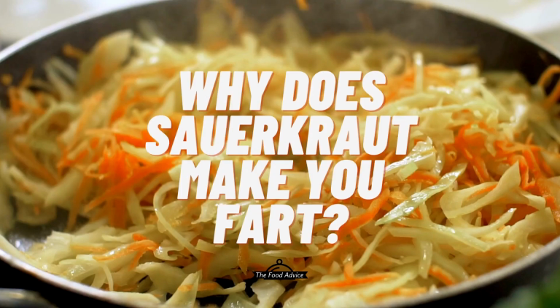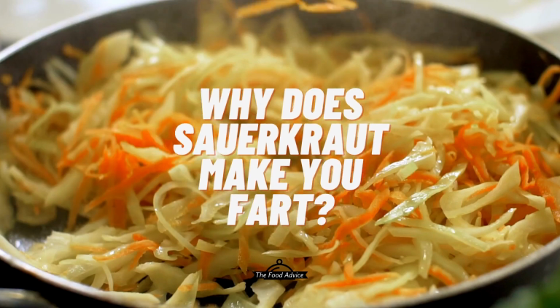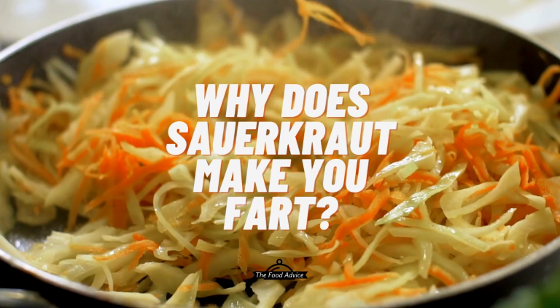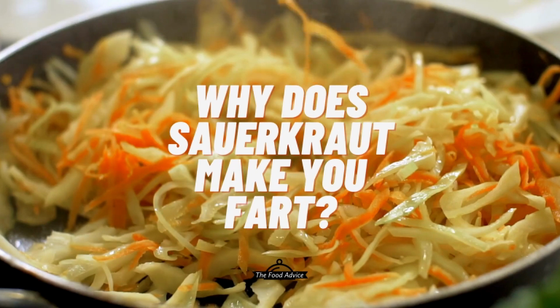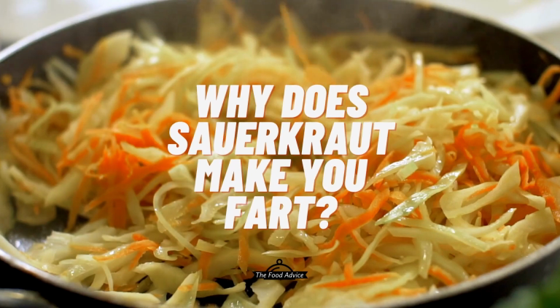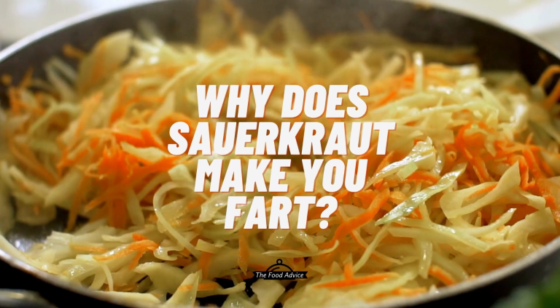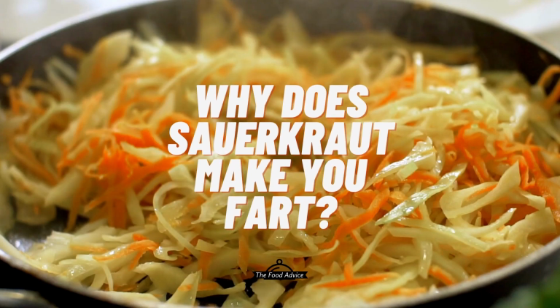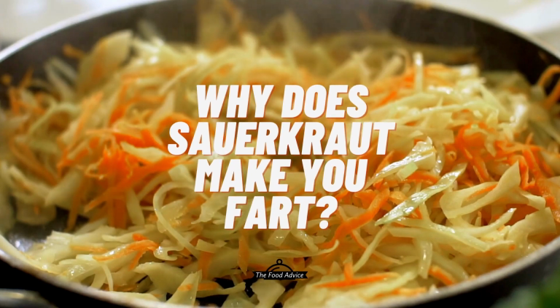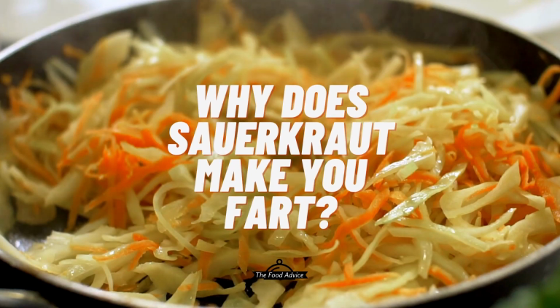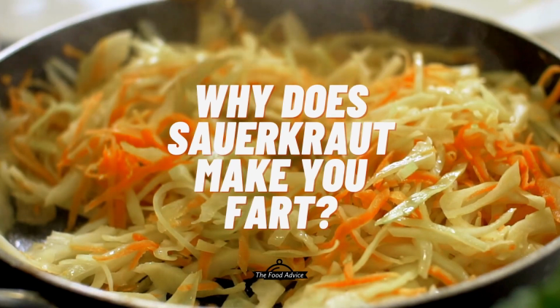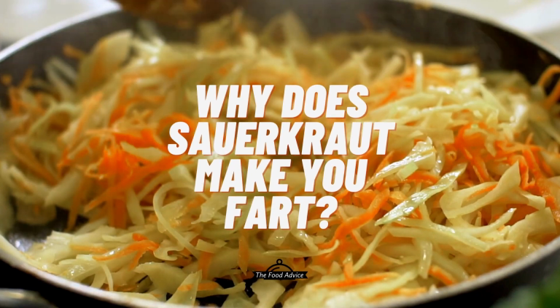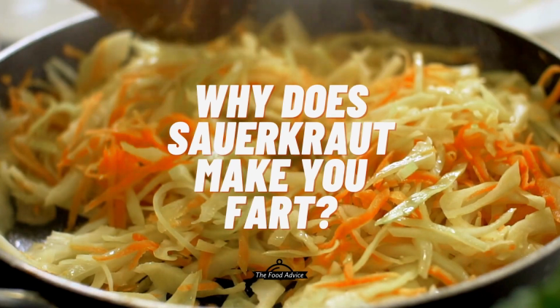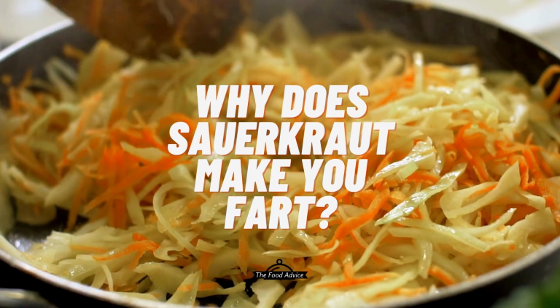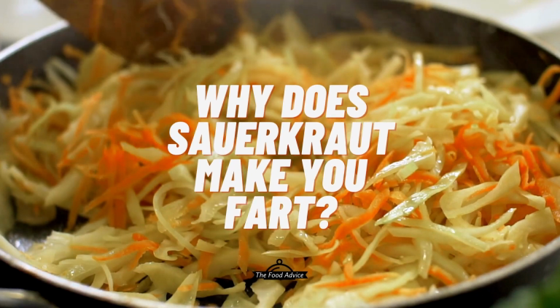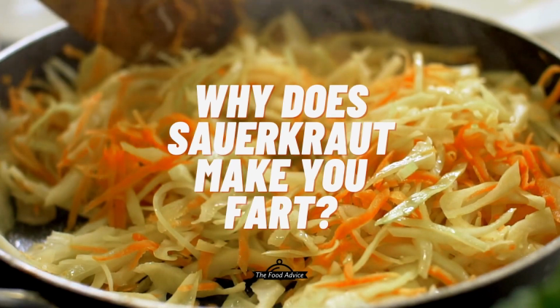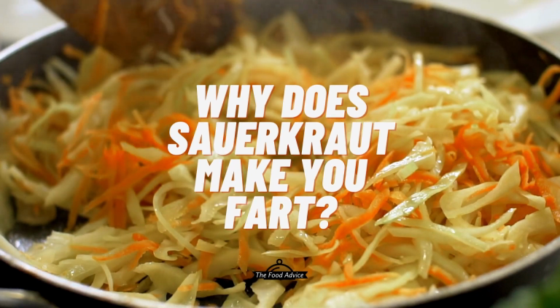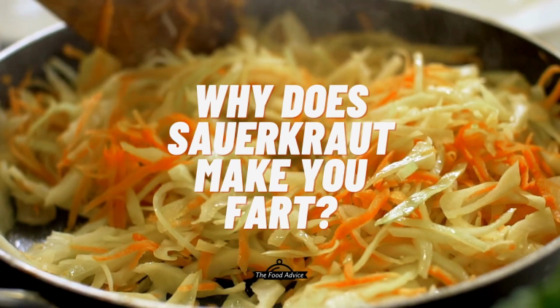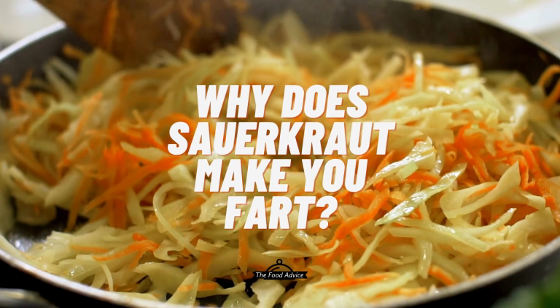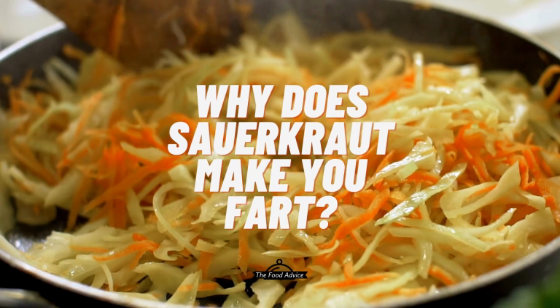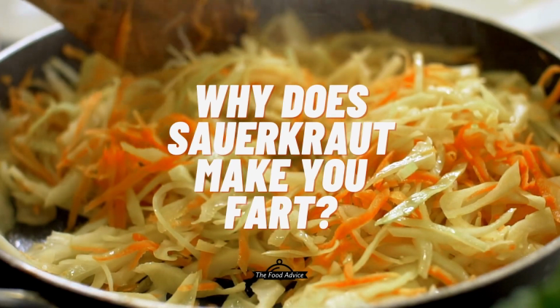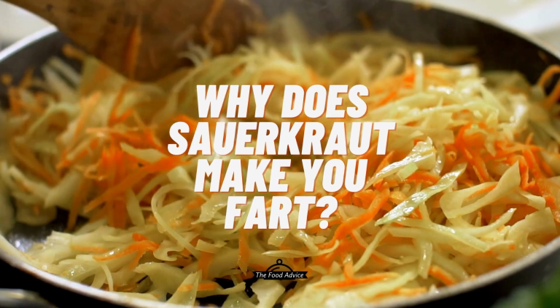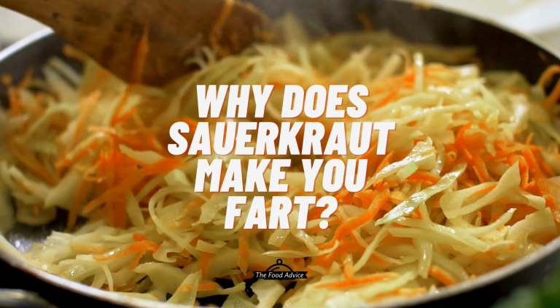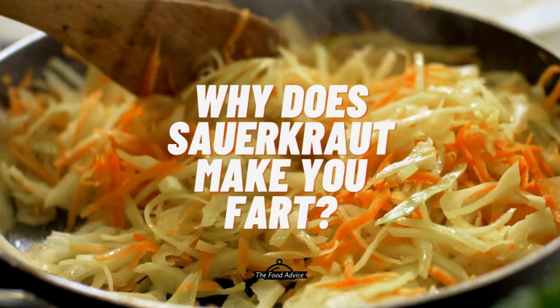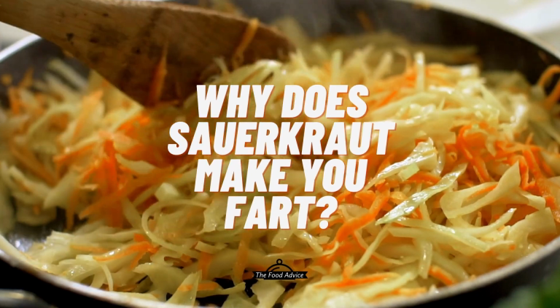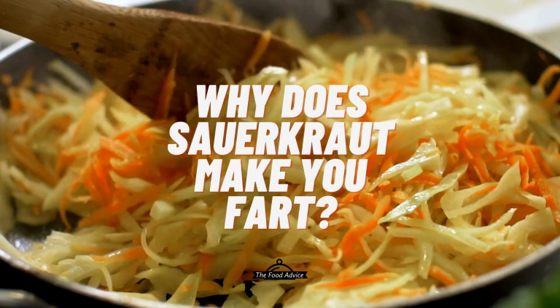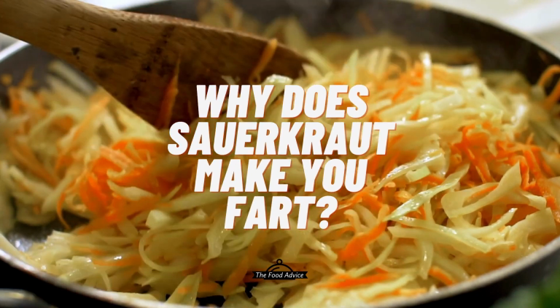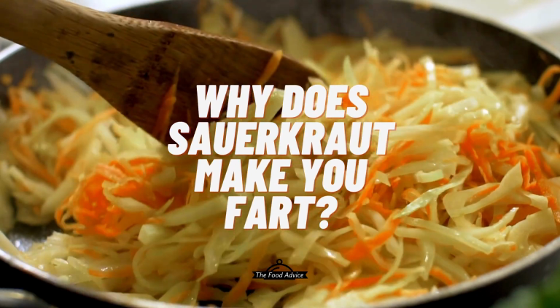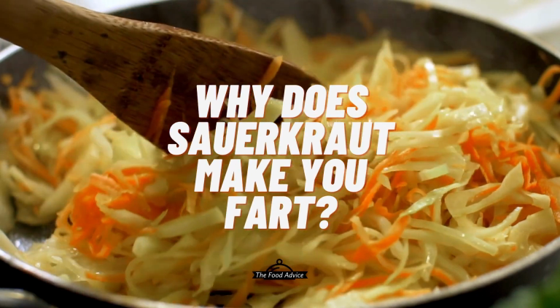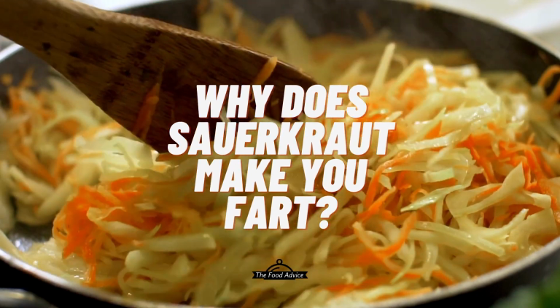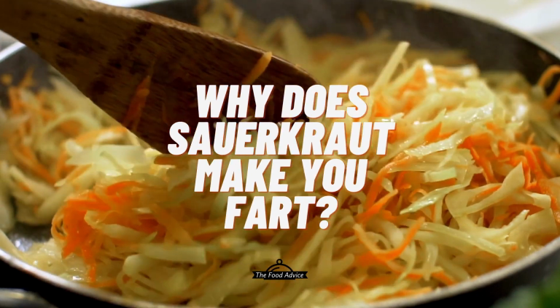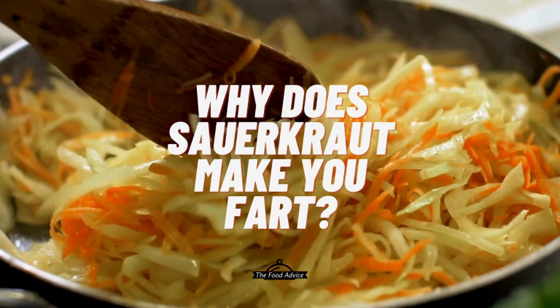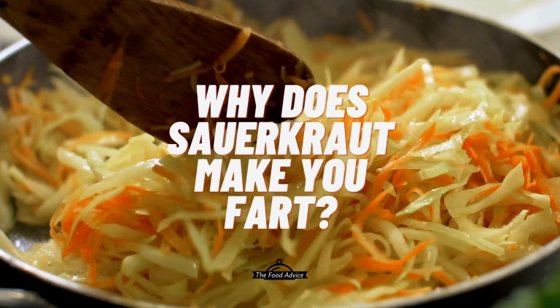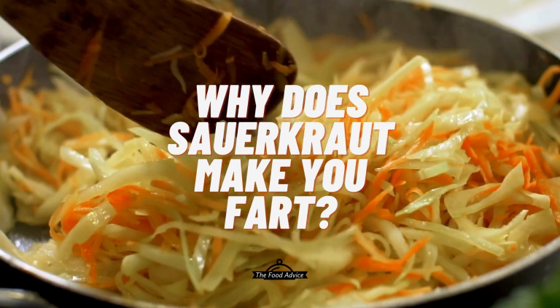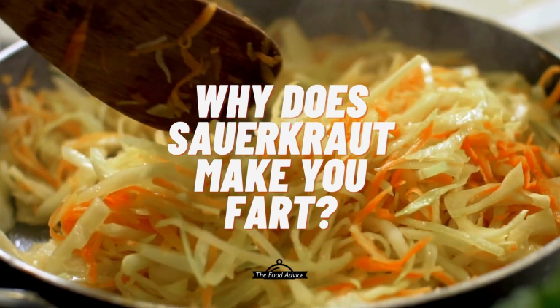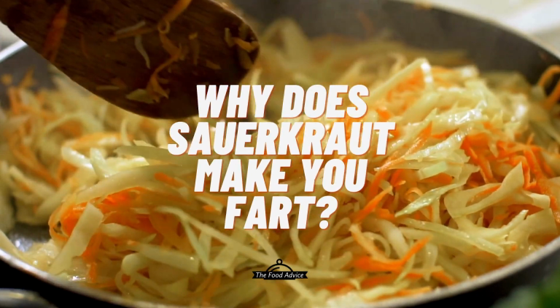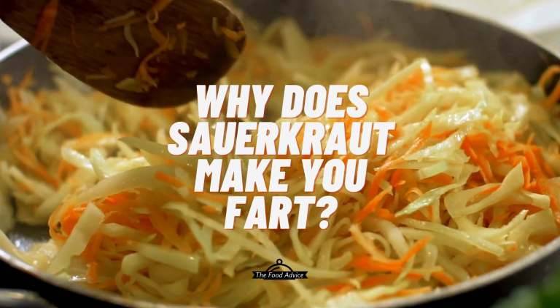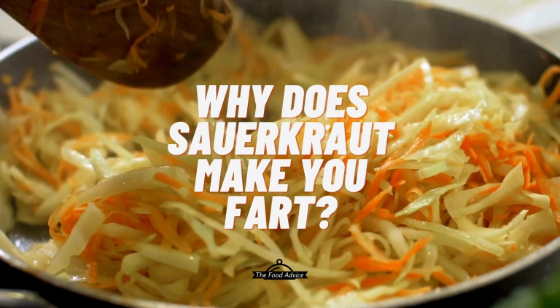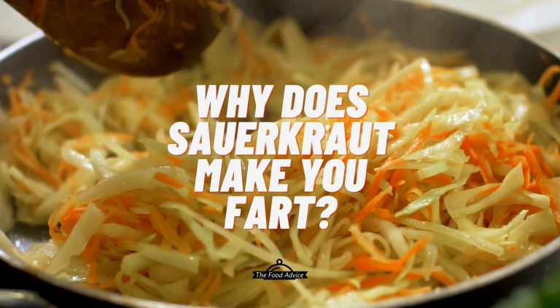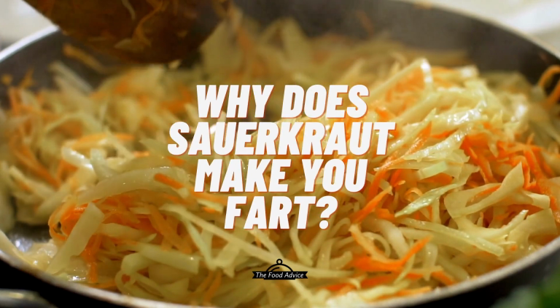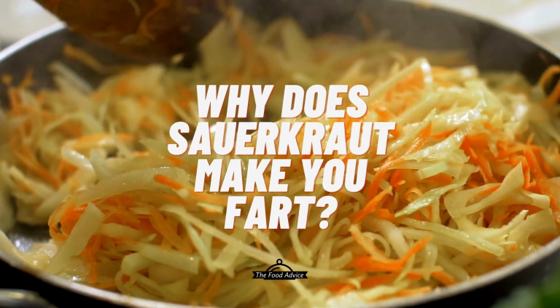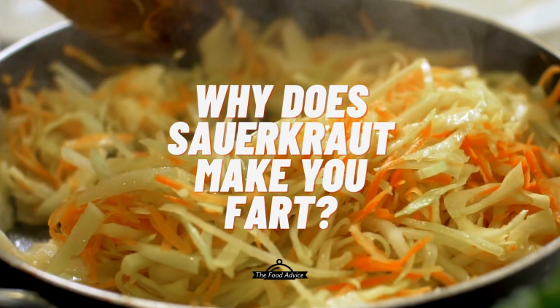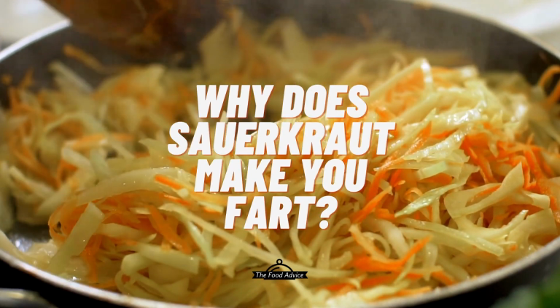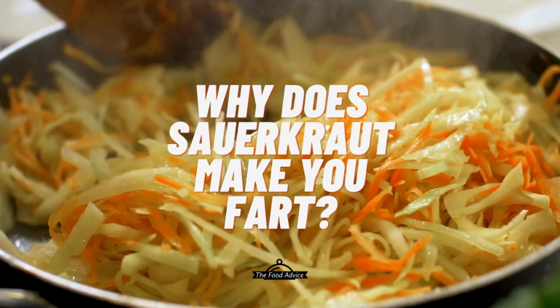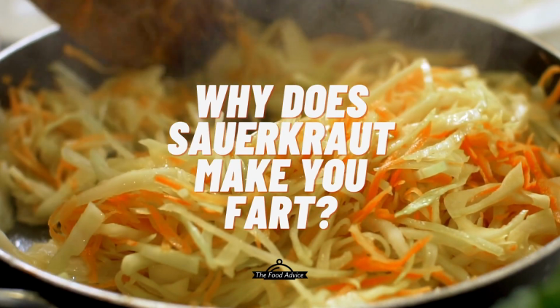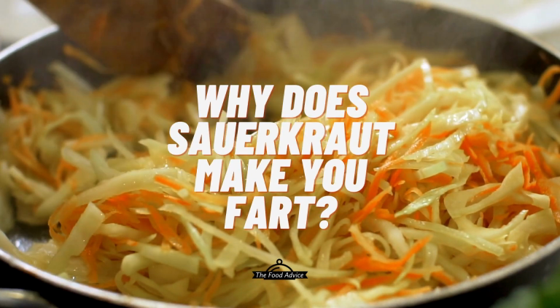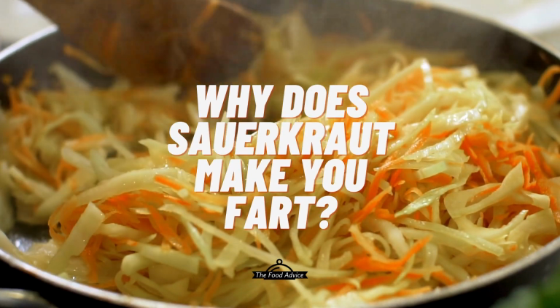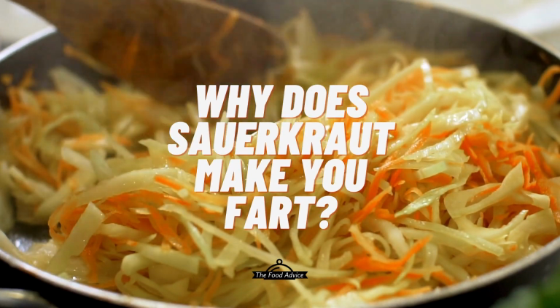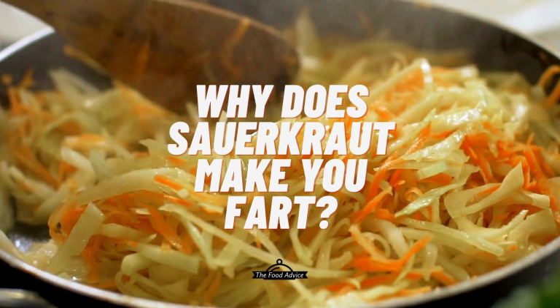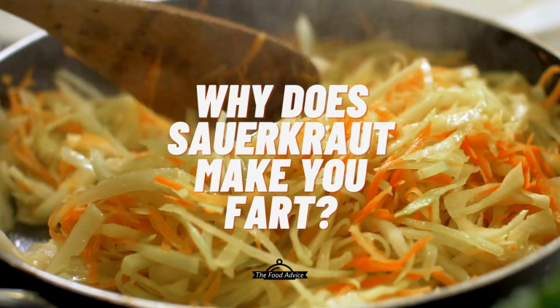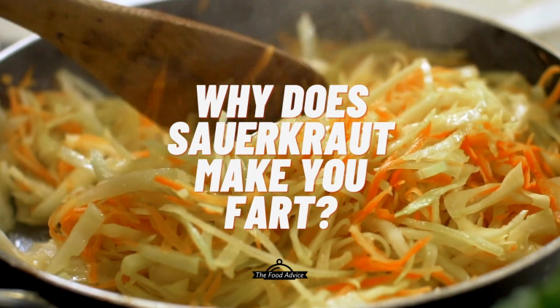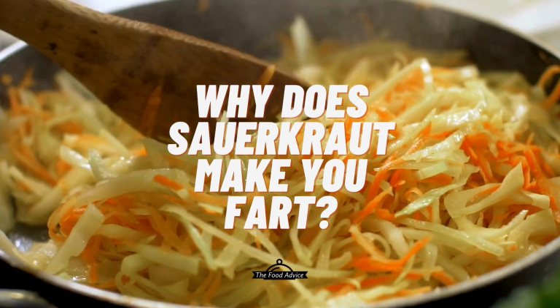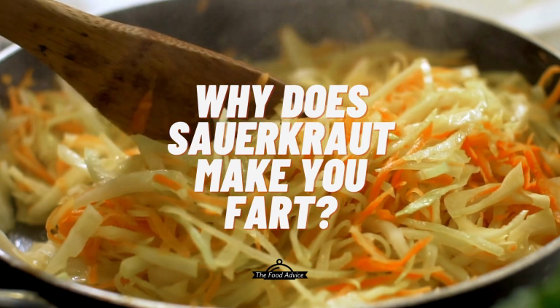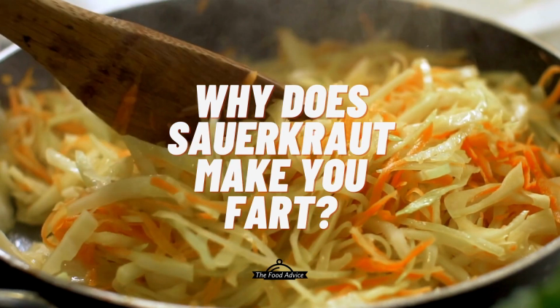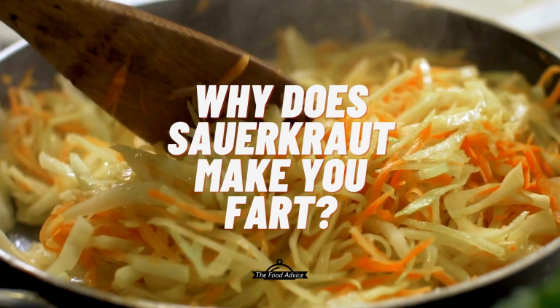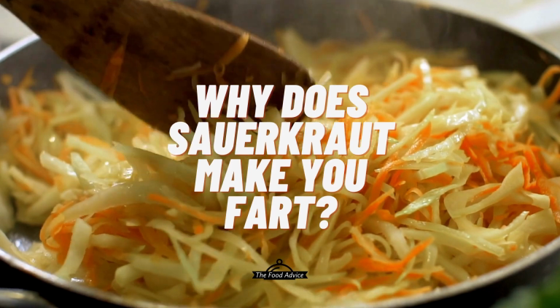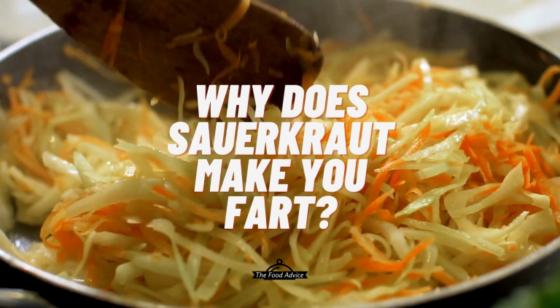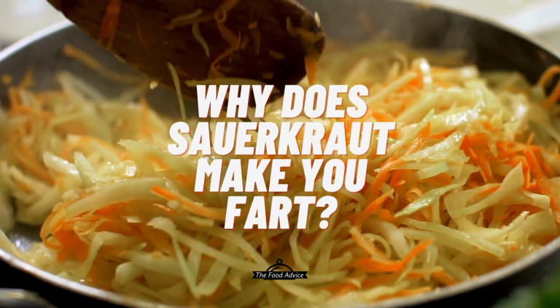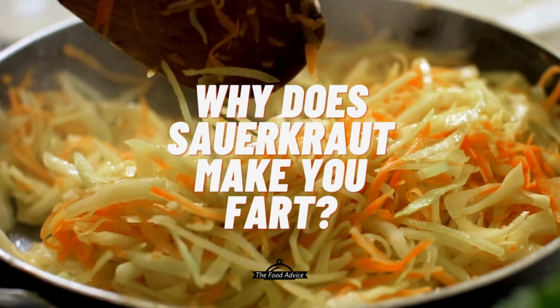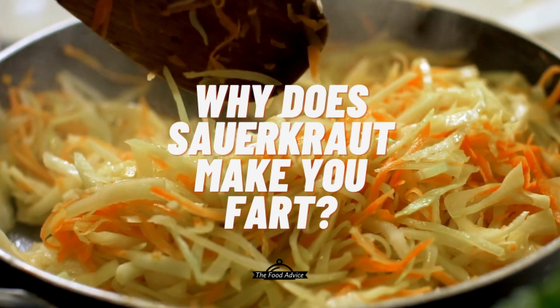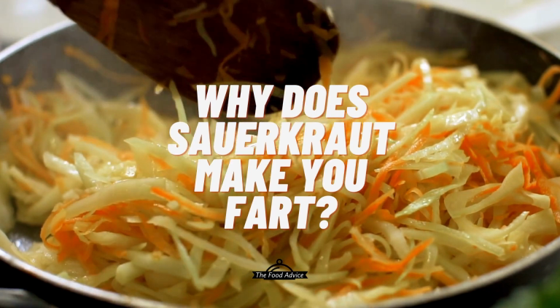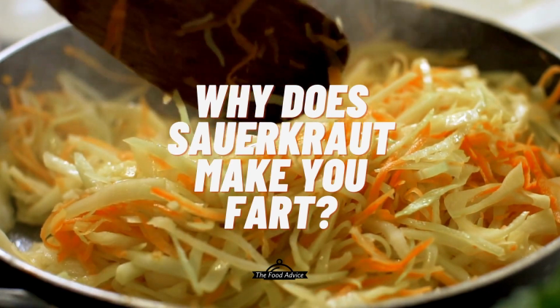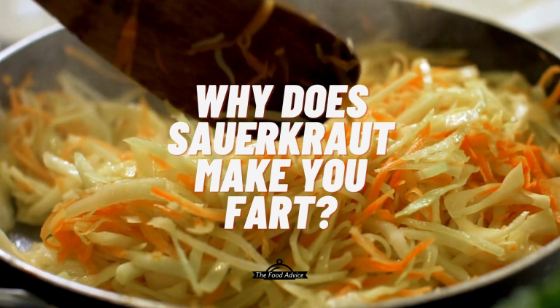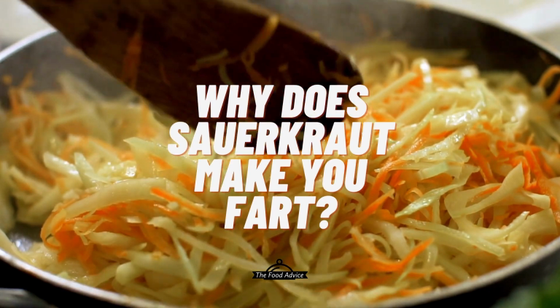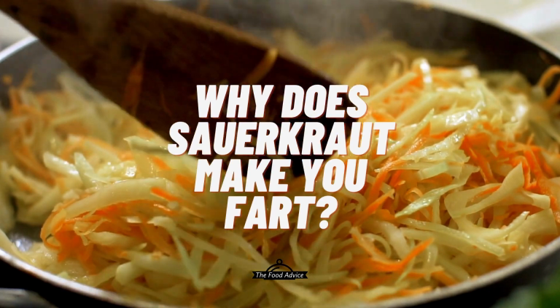Welcome to the Food Advice. Today we are going to take a look at why sauerkraut makes you fart.